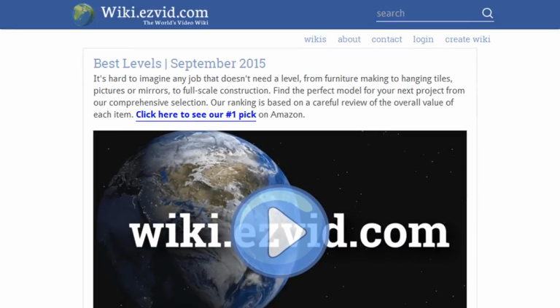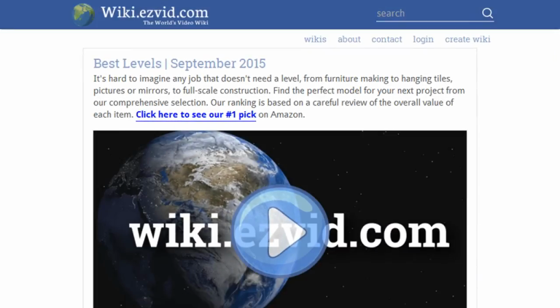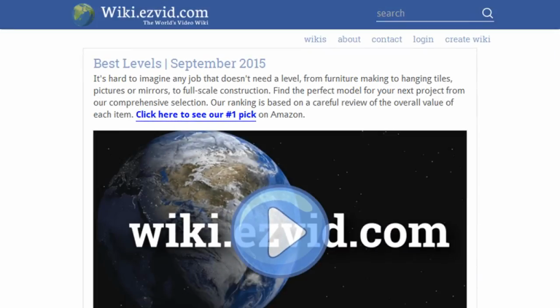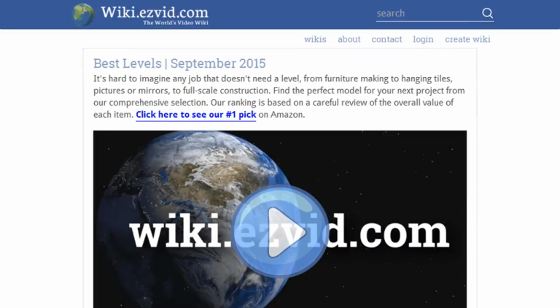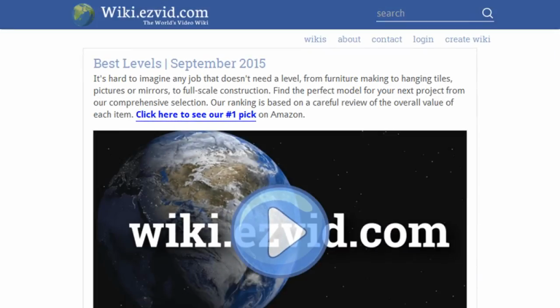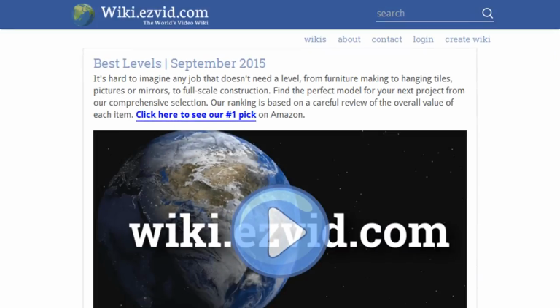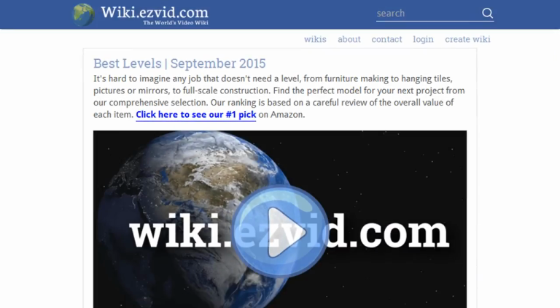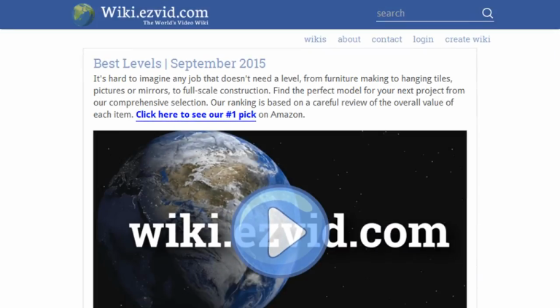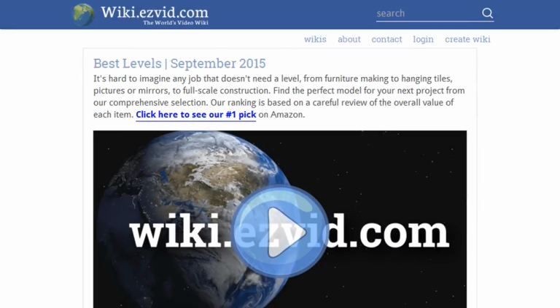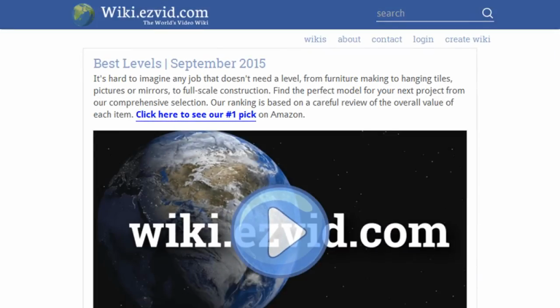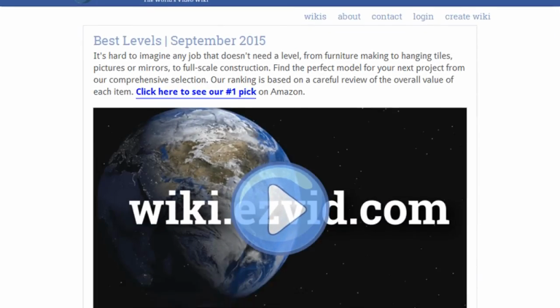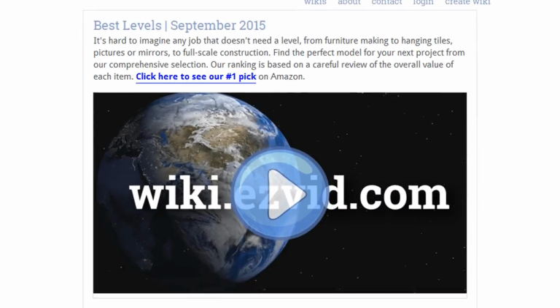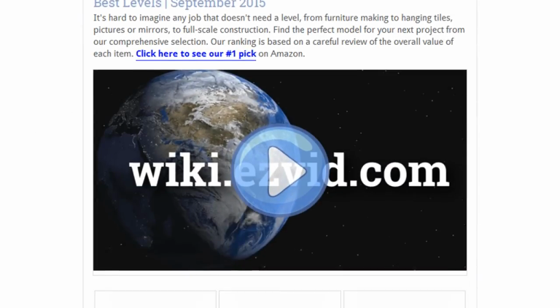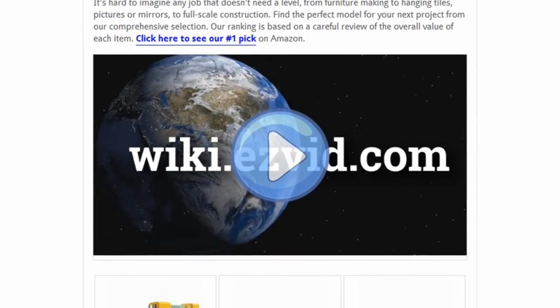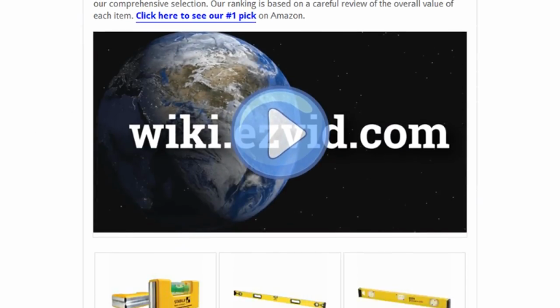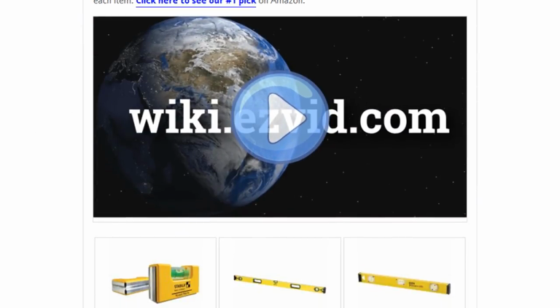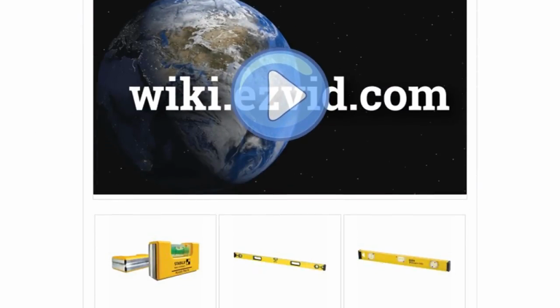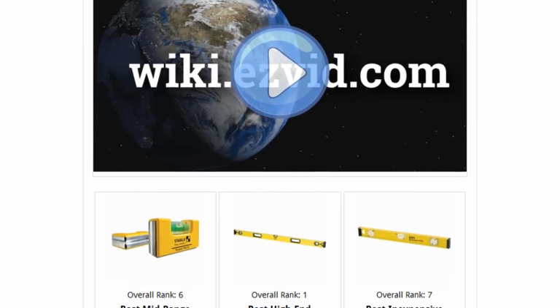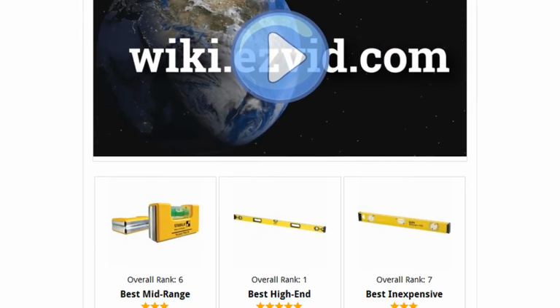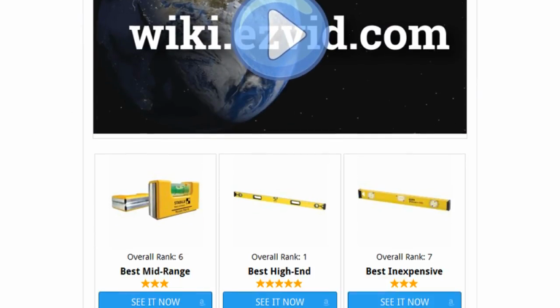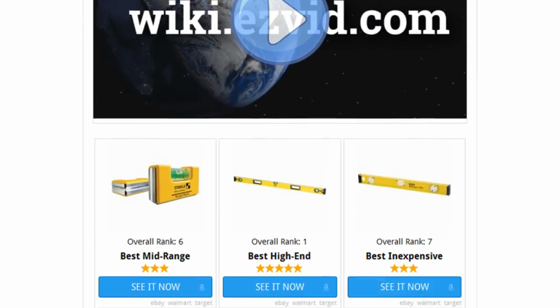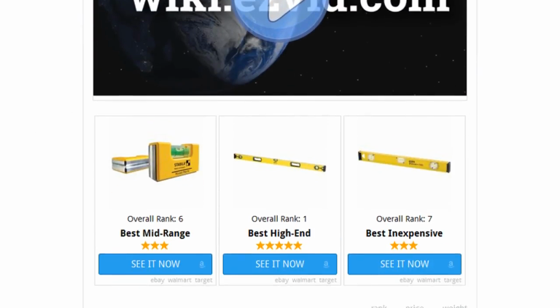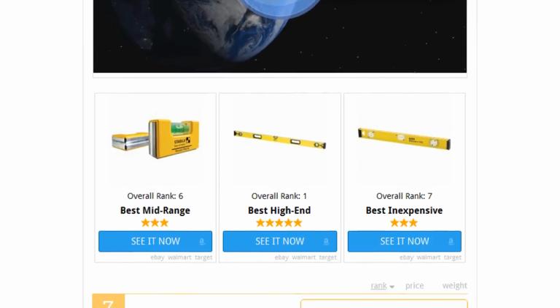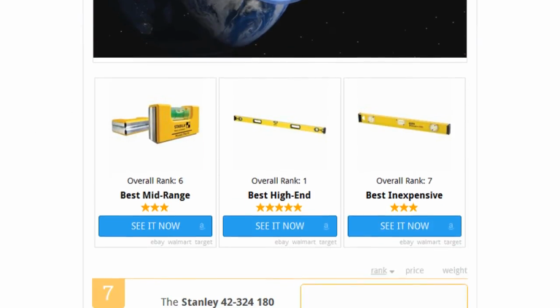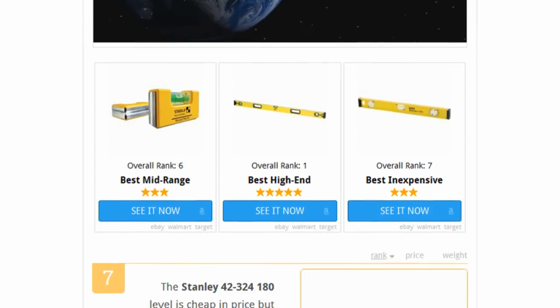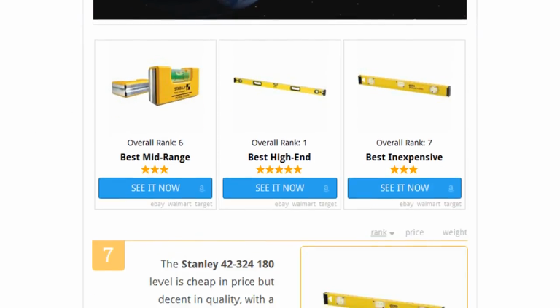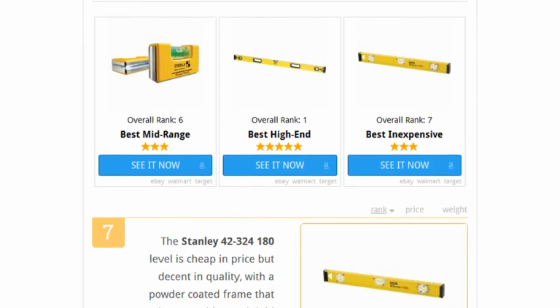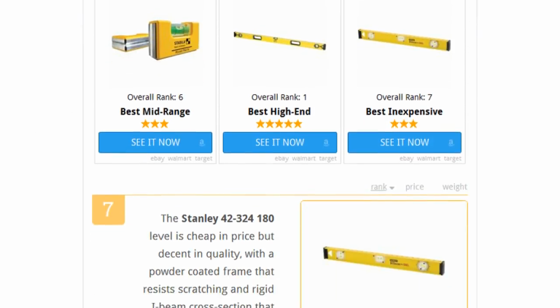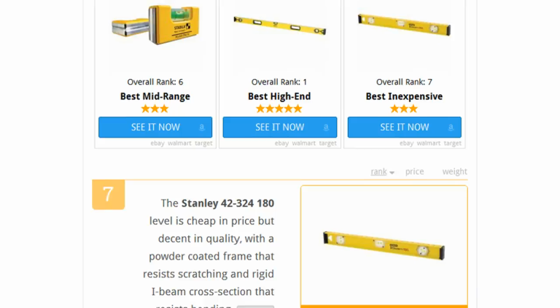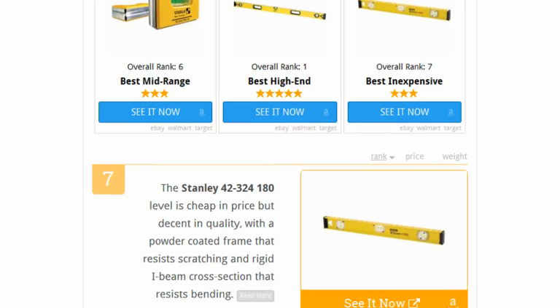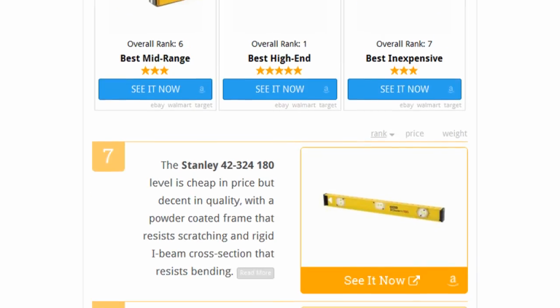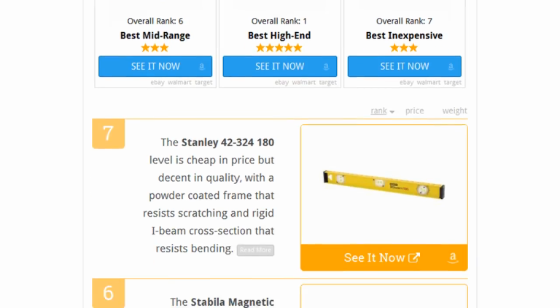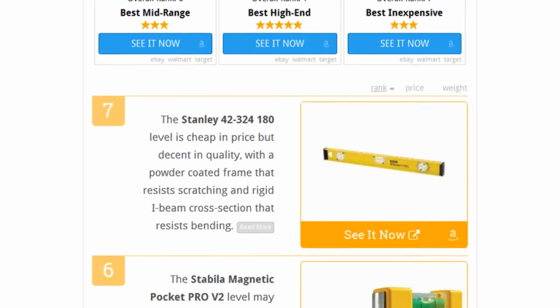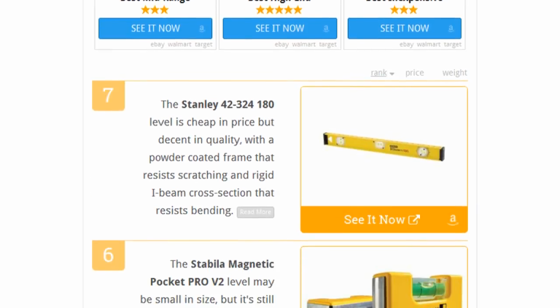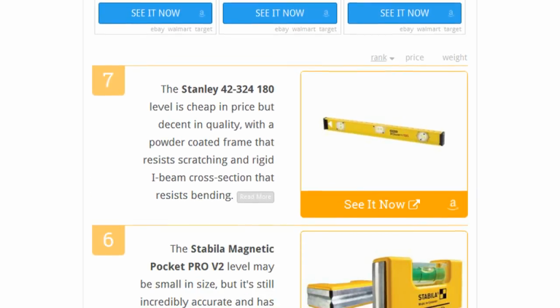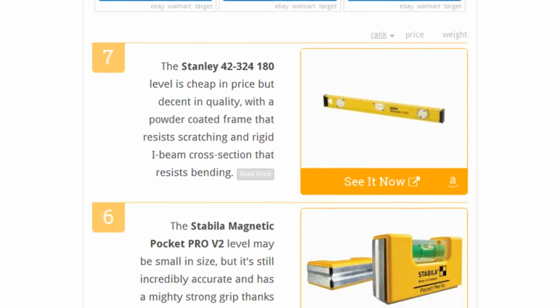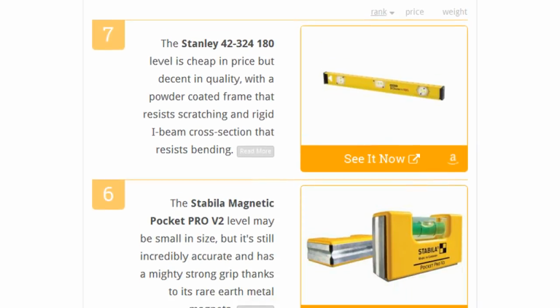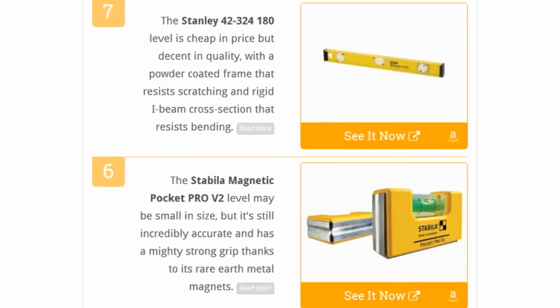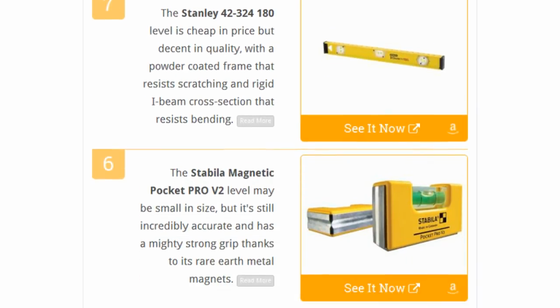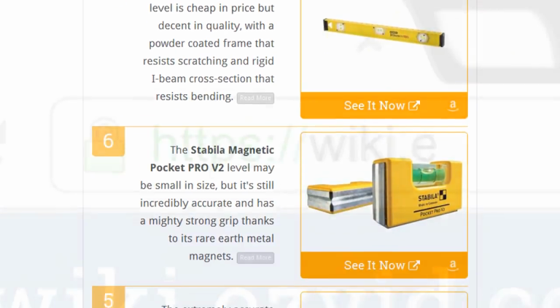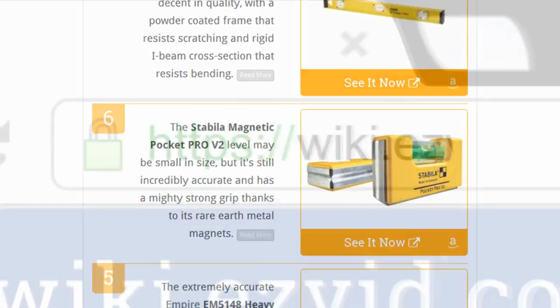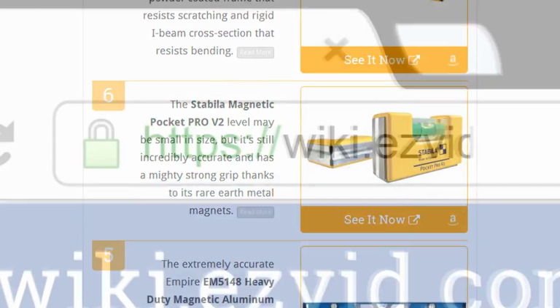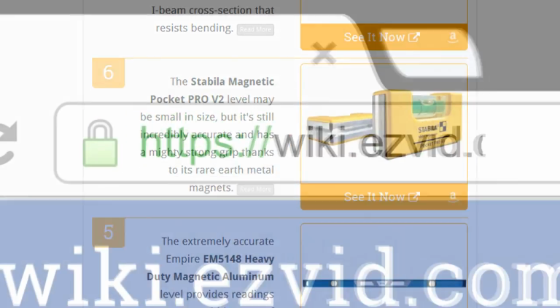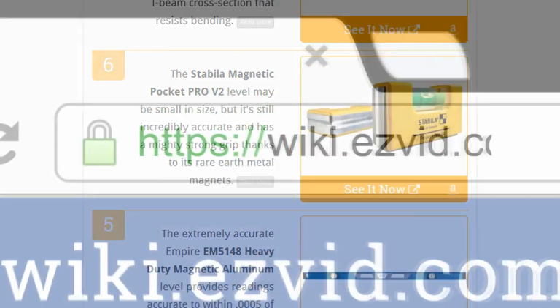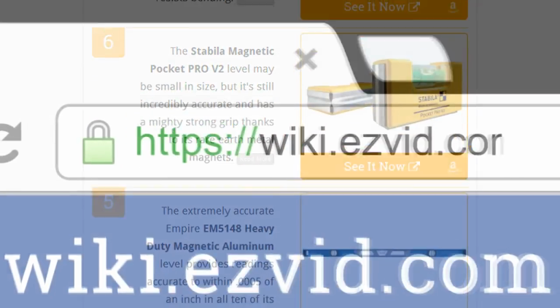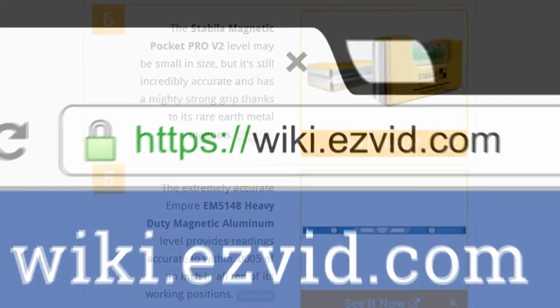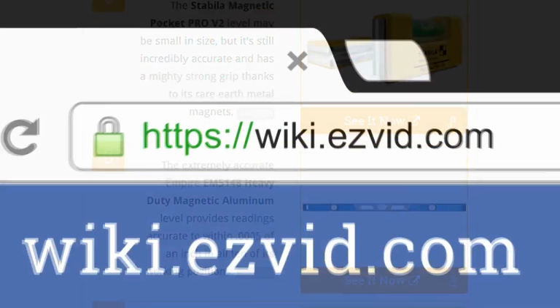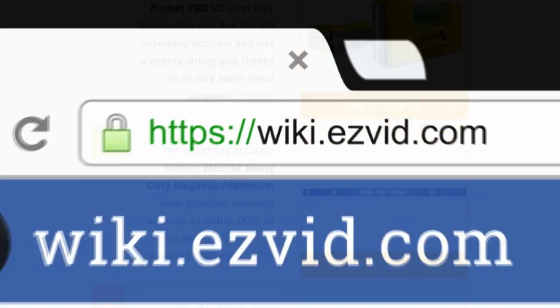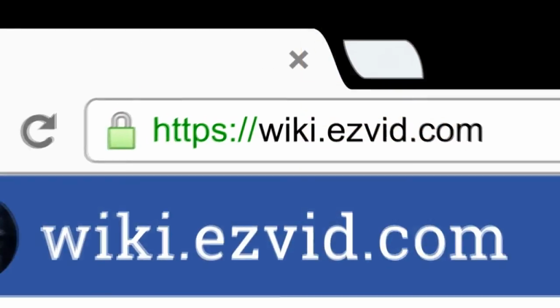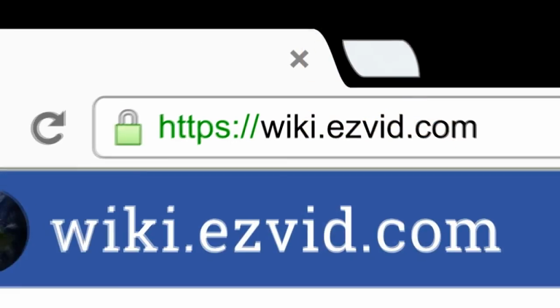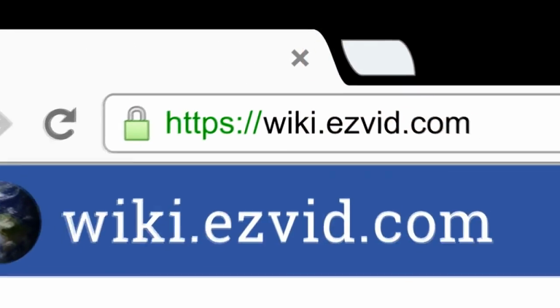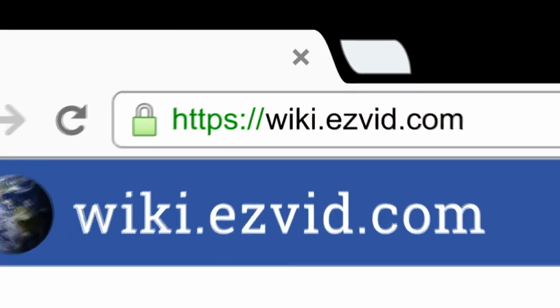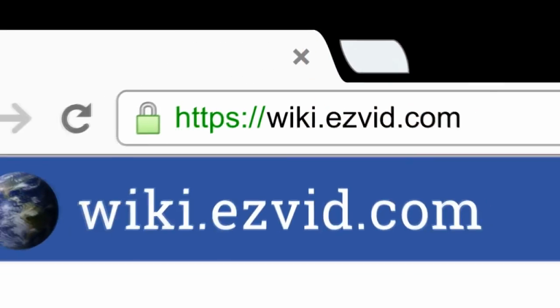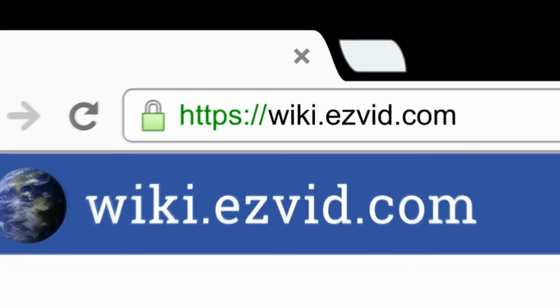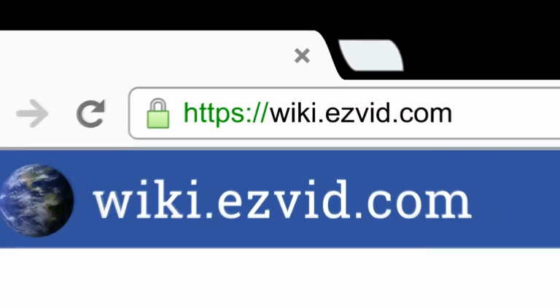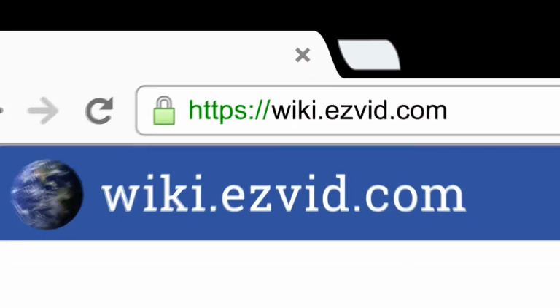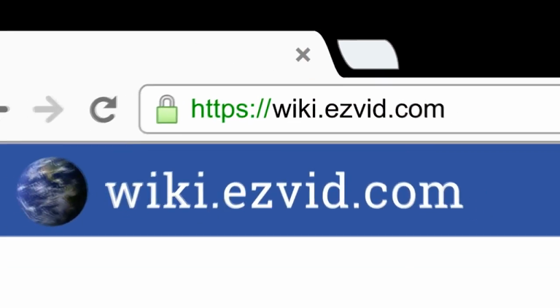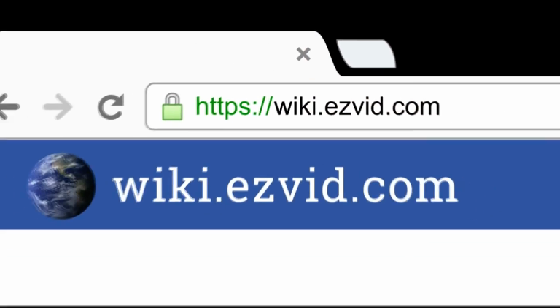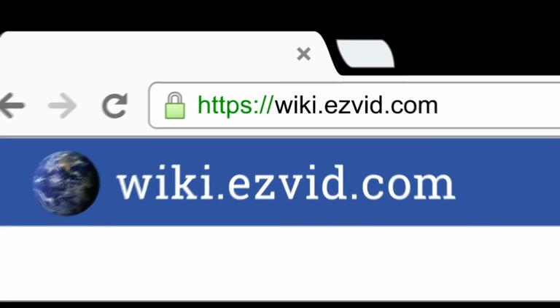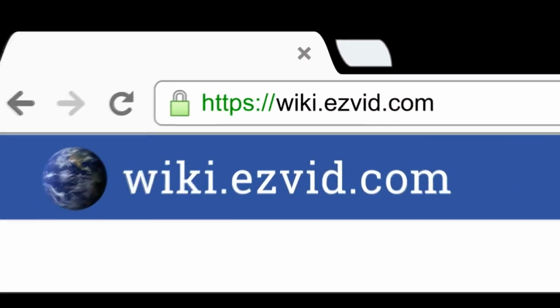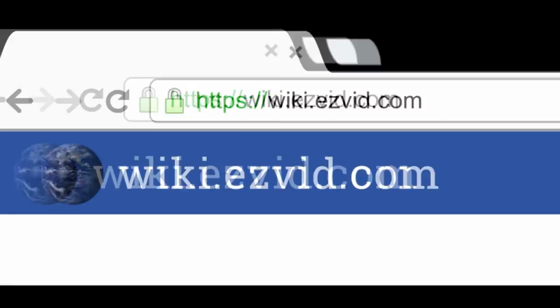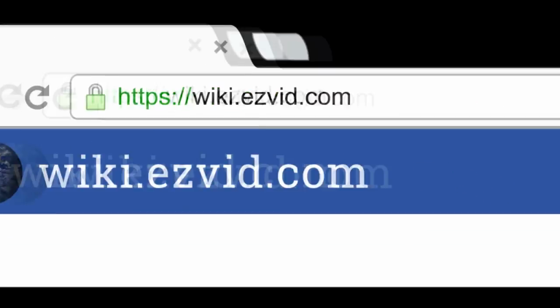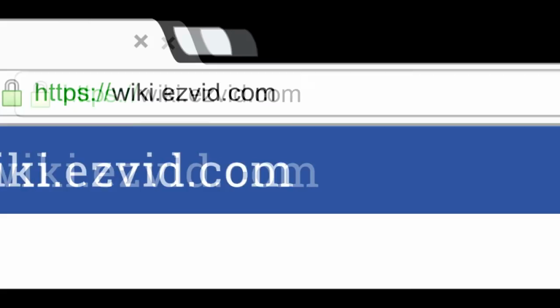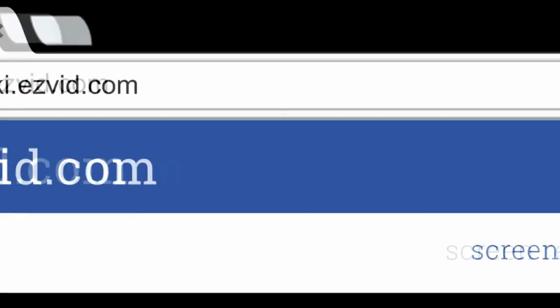To see all this stuff, go to wiki.easyvid.com and search for levels, or click beneath this video.